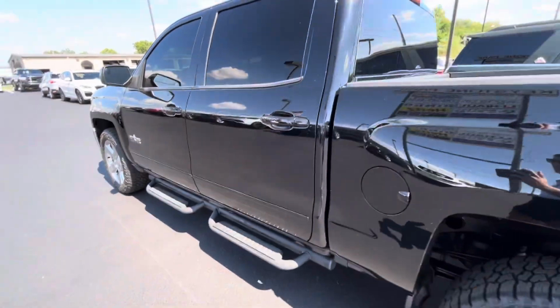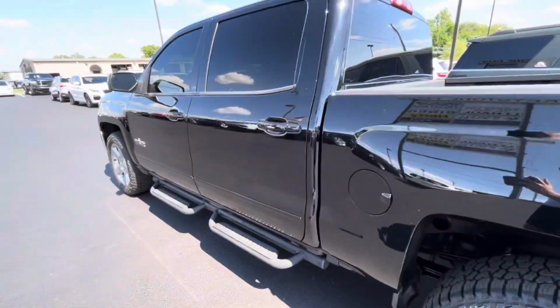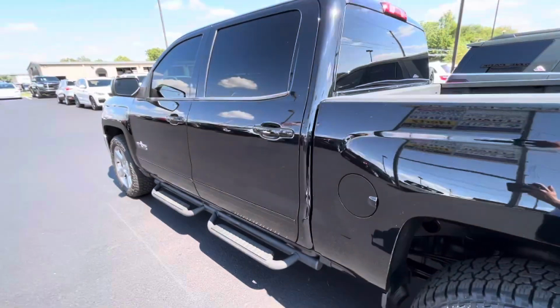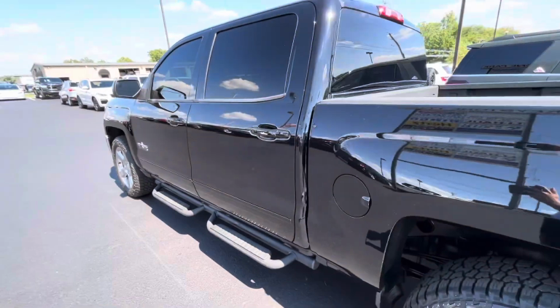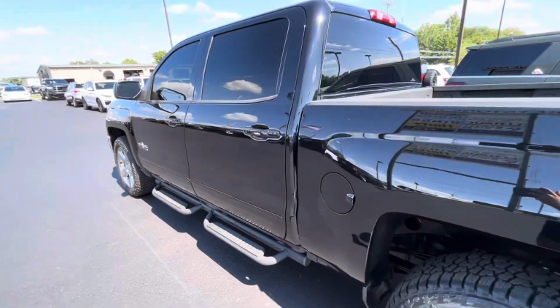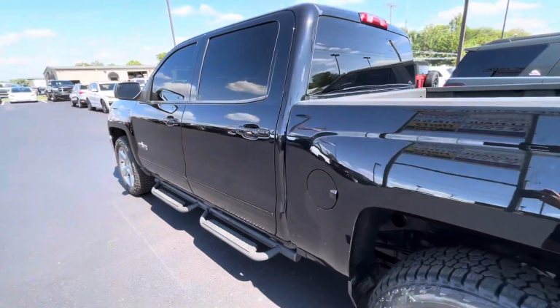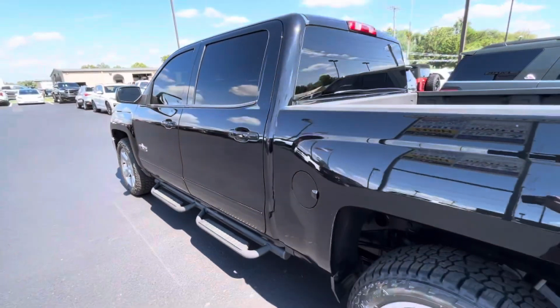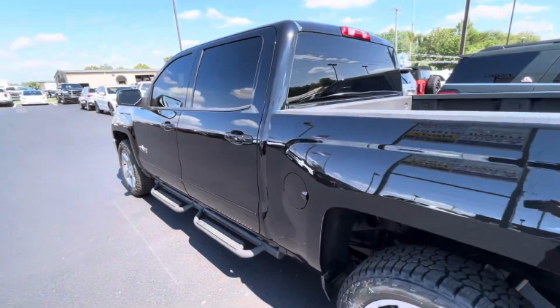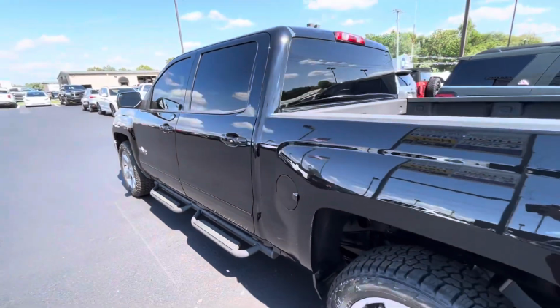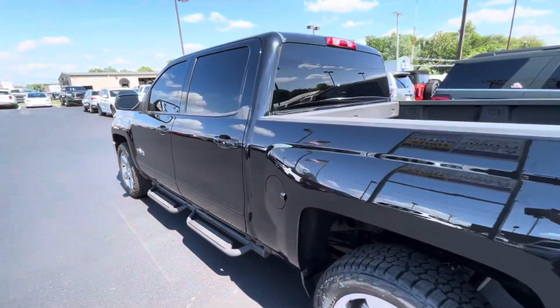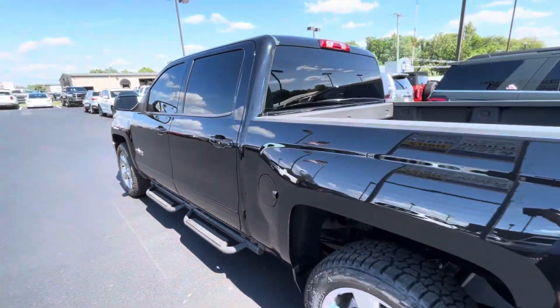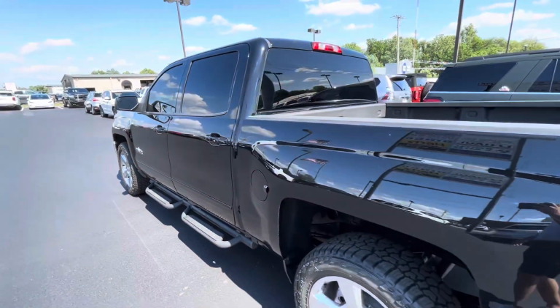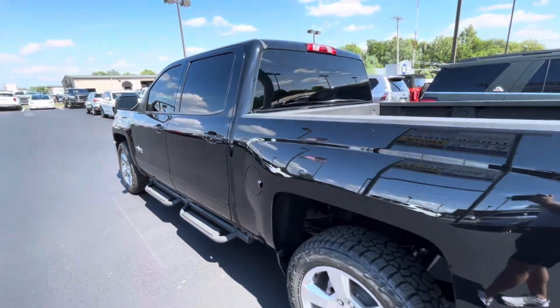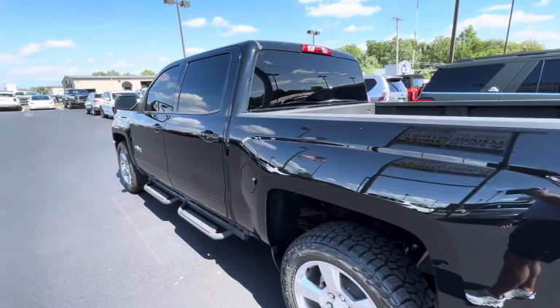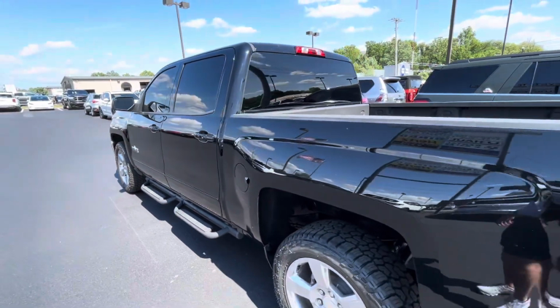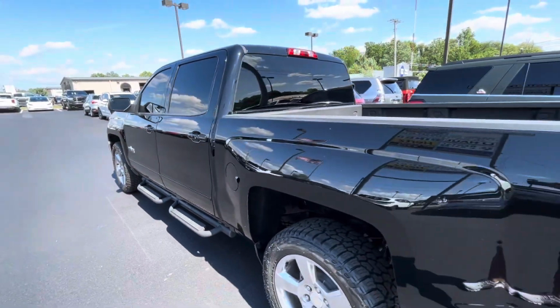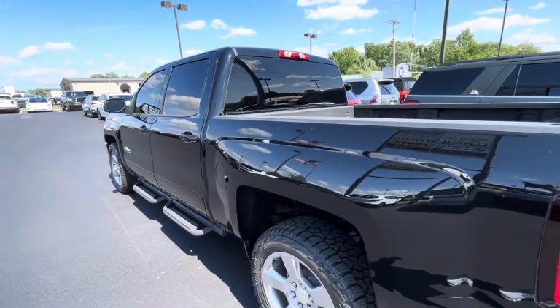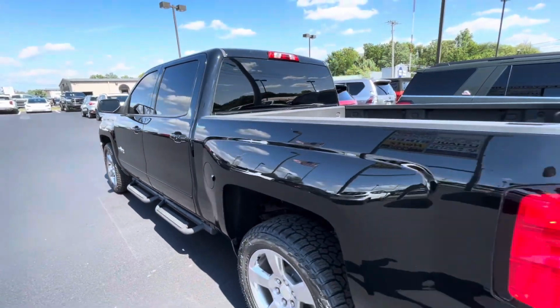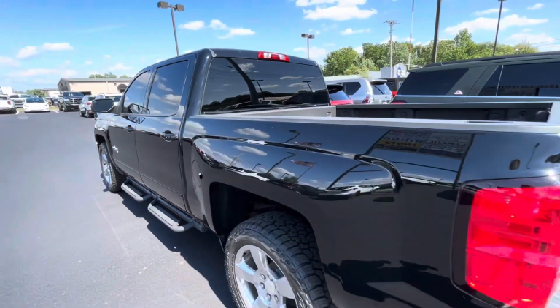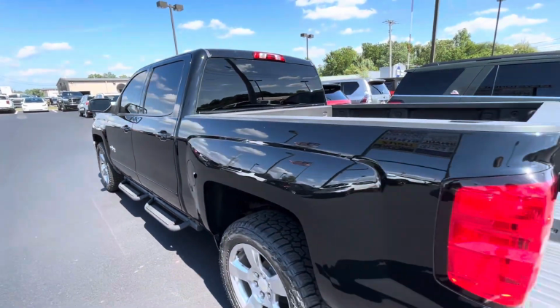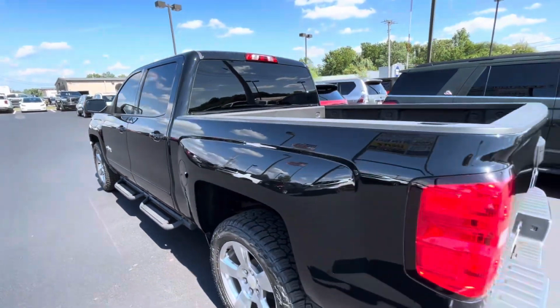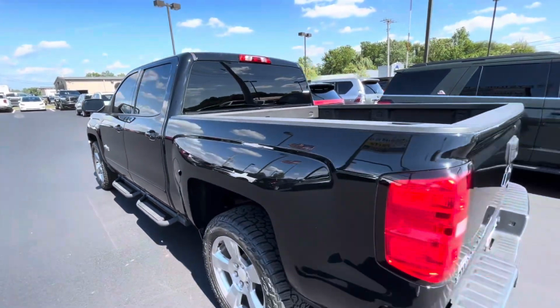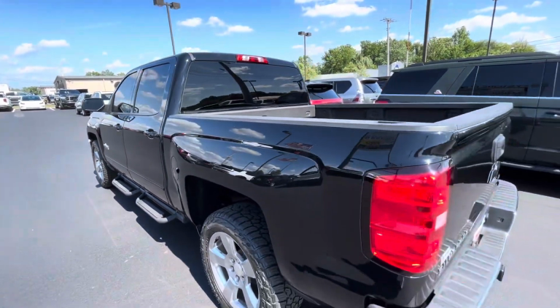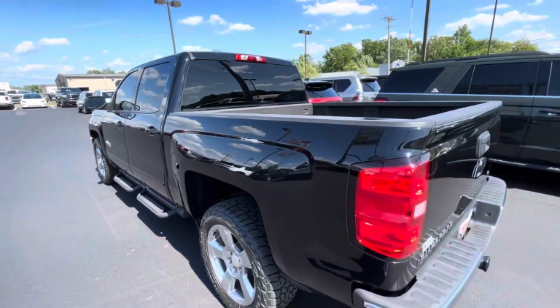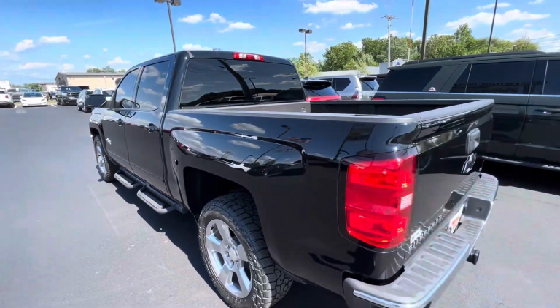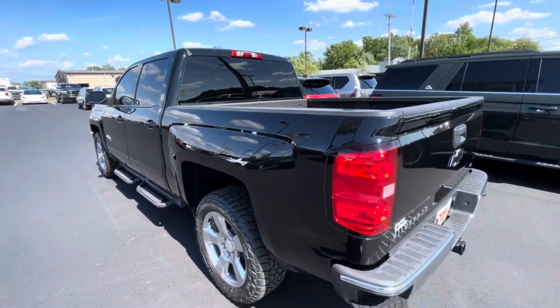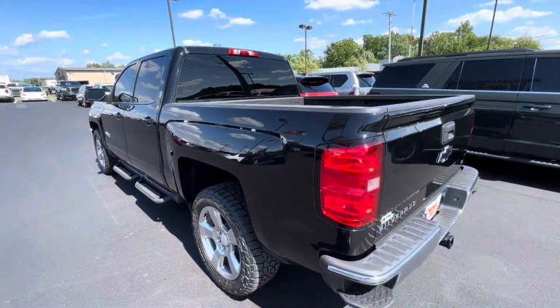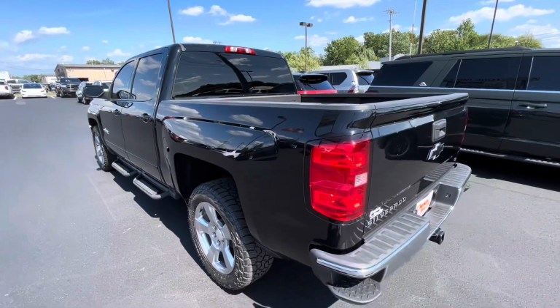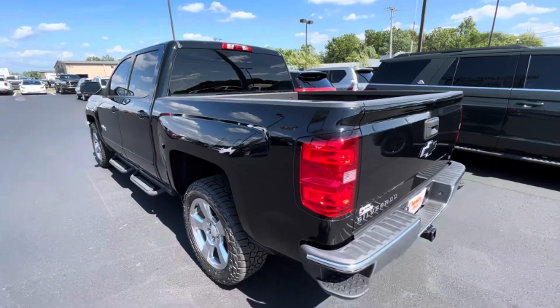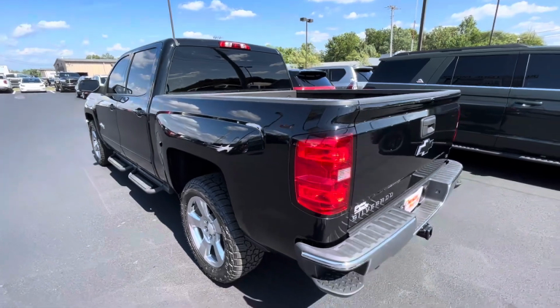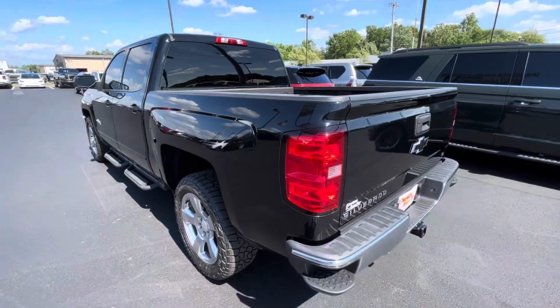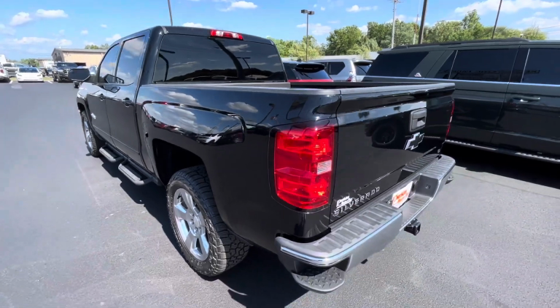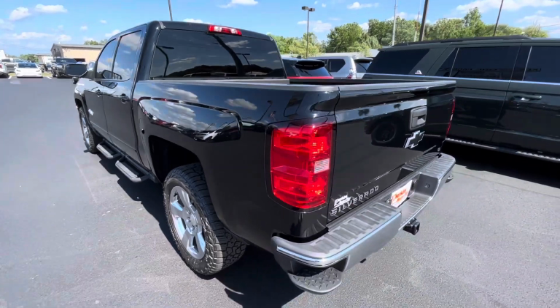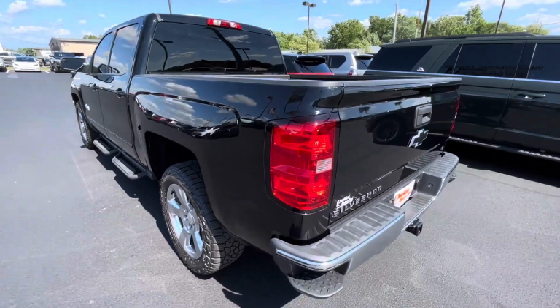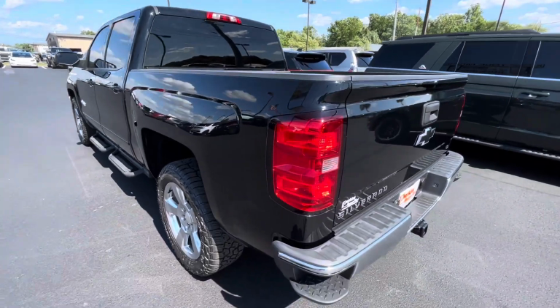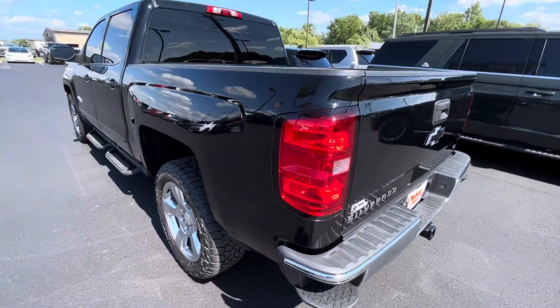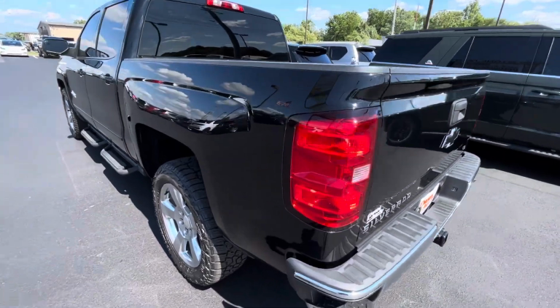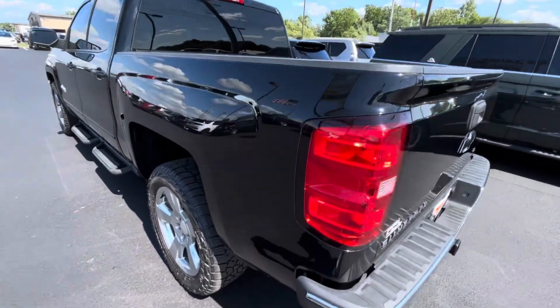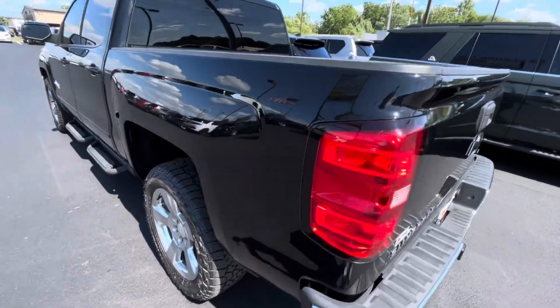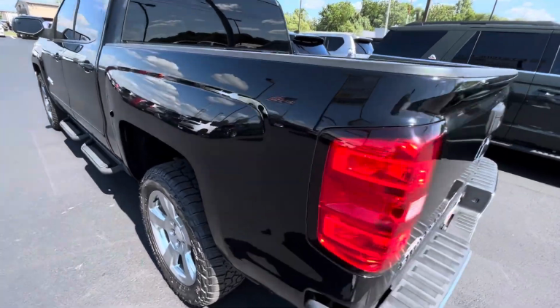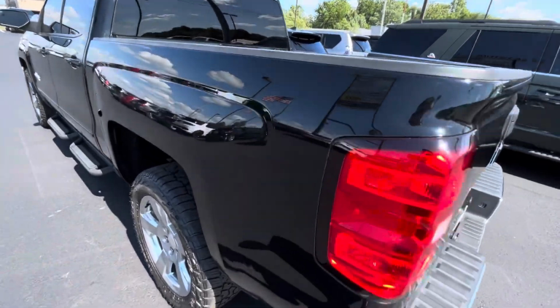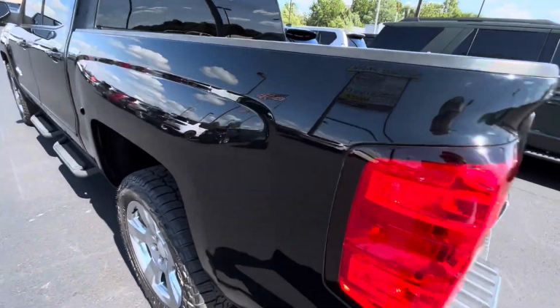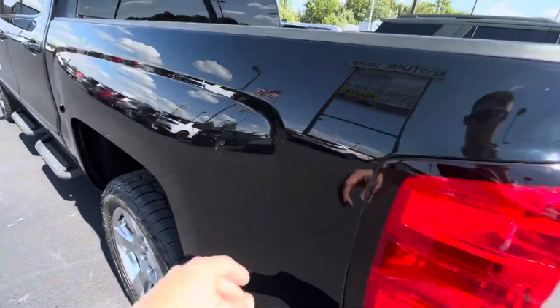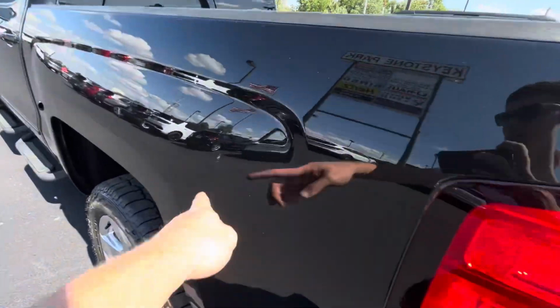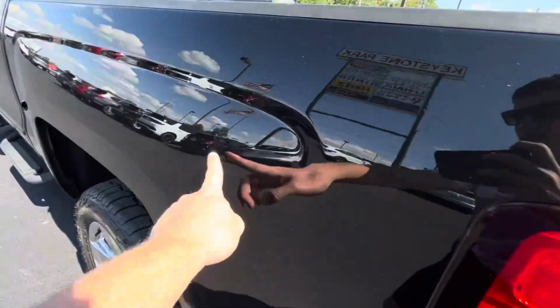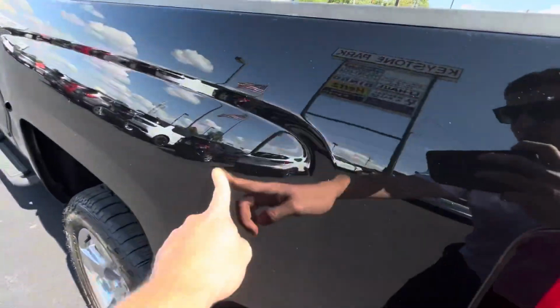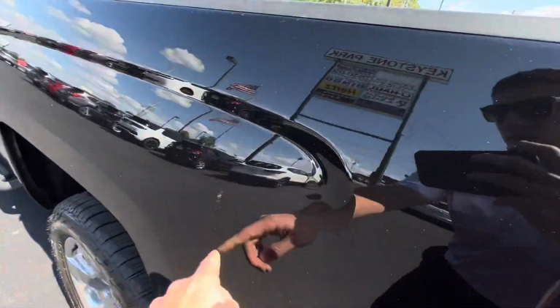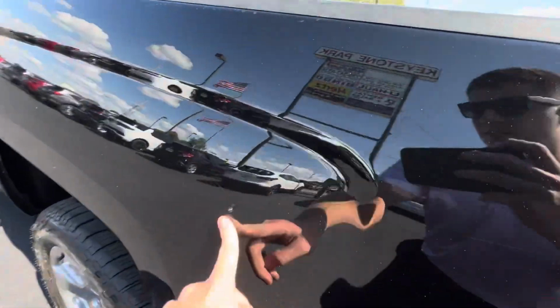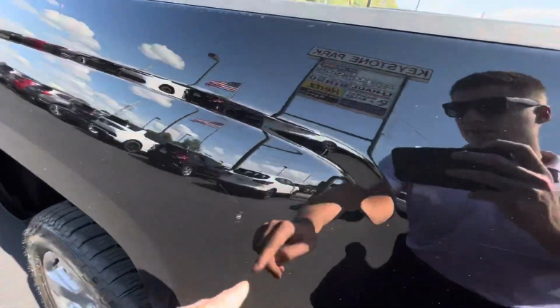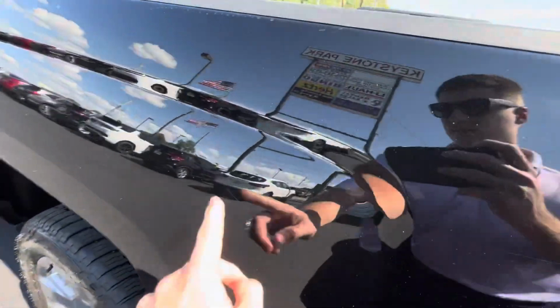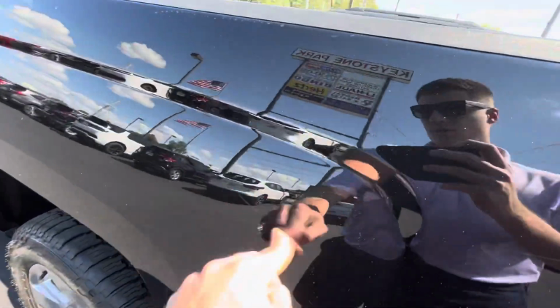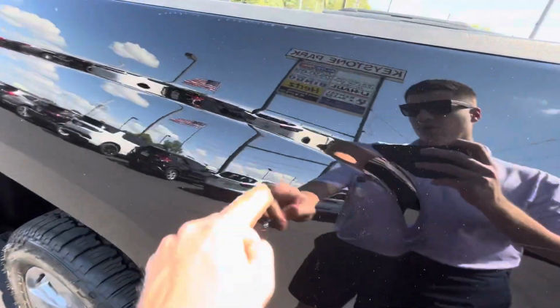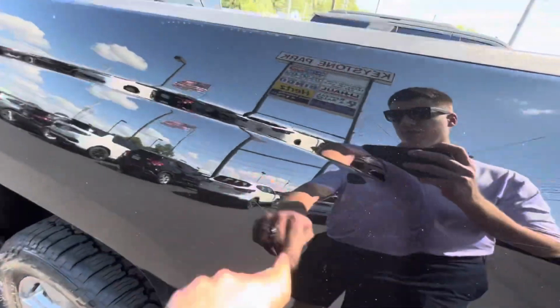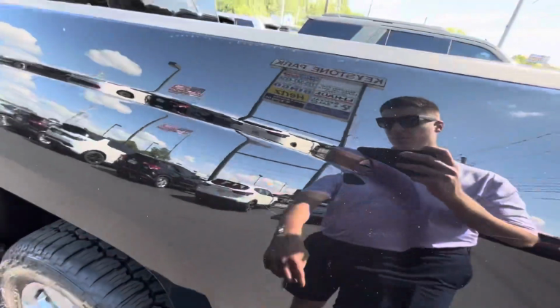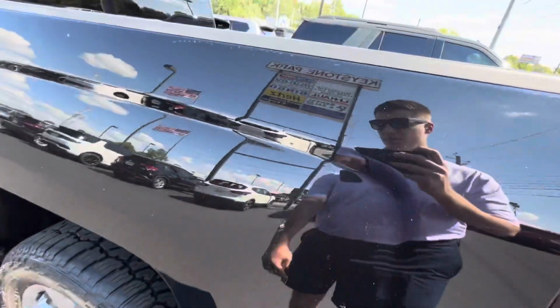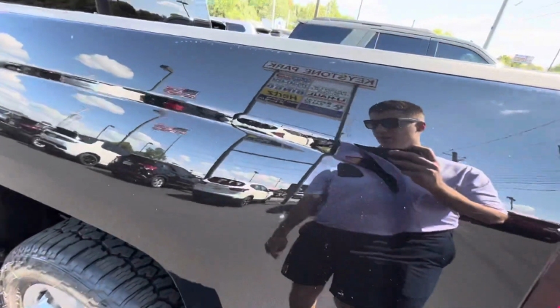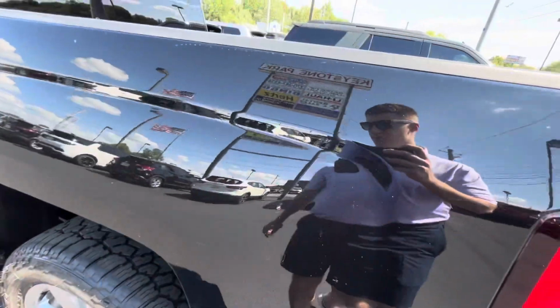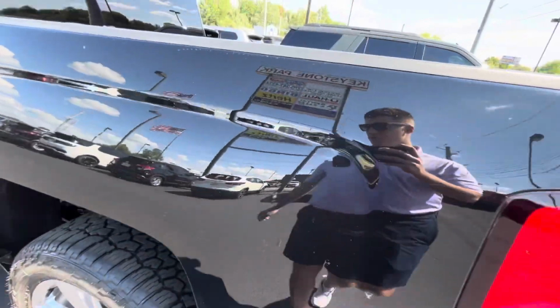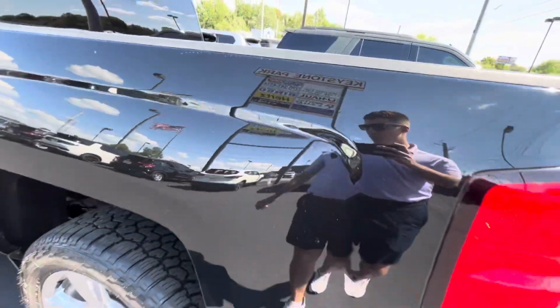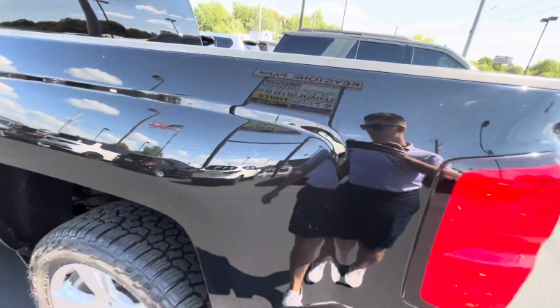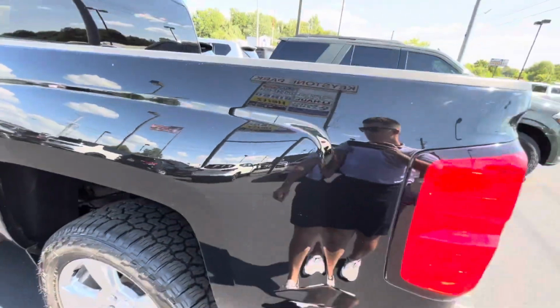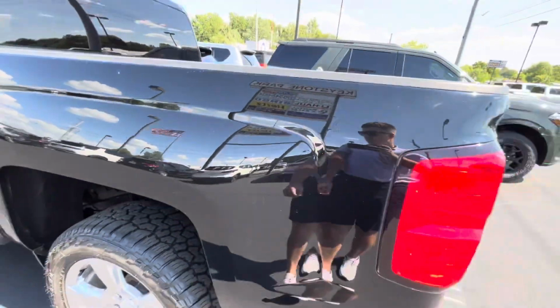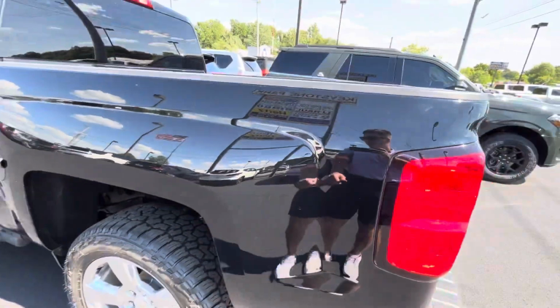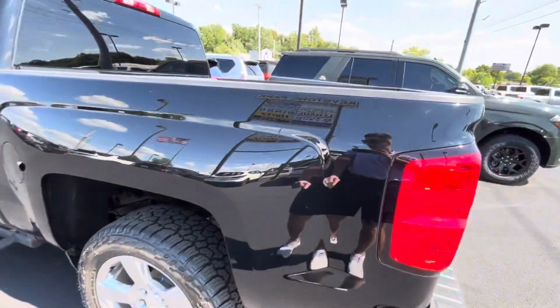No door dings or indentions that I'm seeing here on the side. Maybe a couple small surface scratches, but only if I'm being super, super picky.